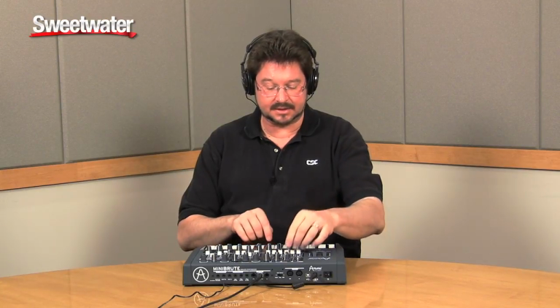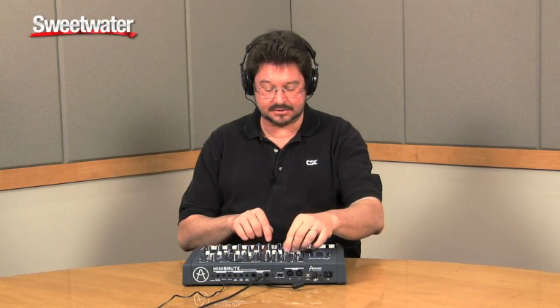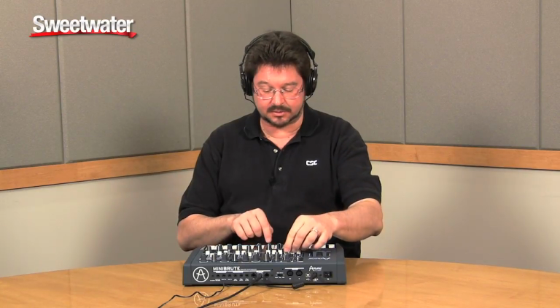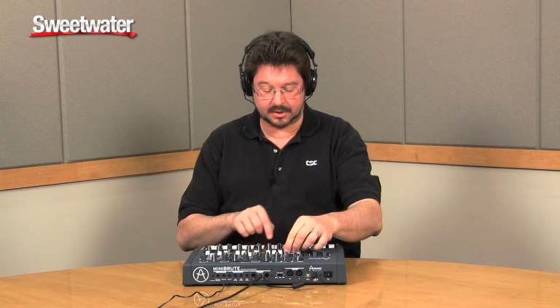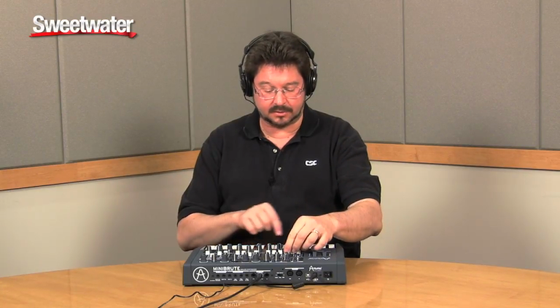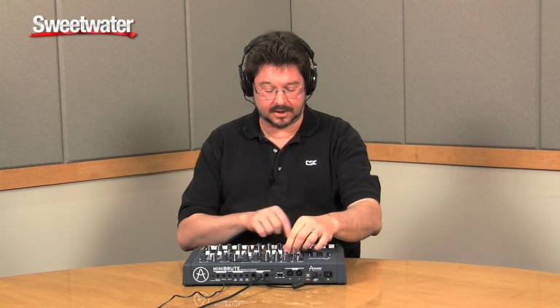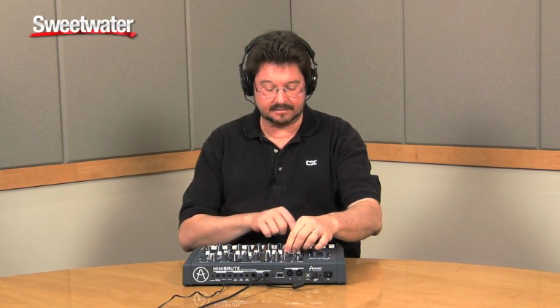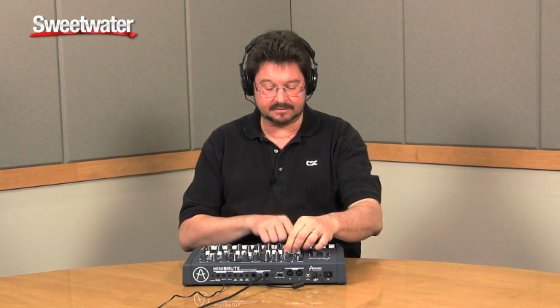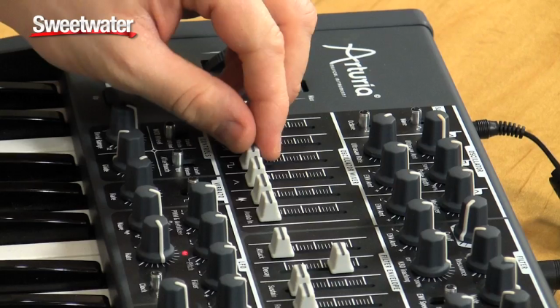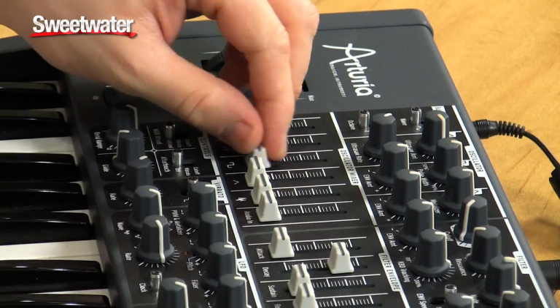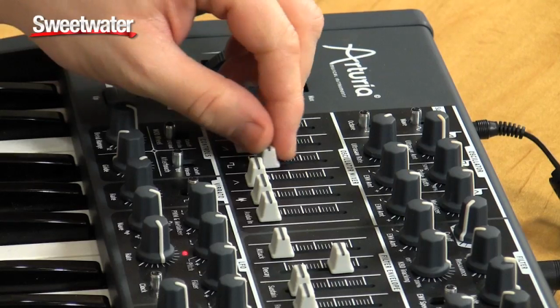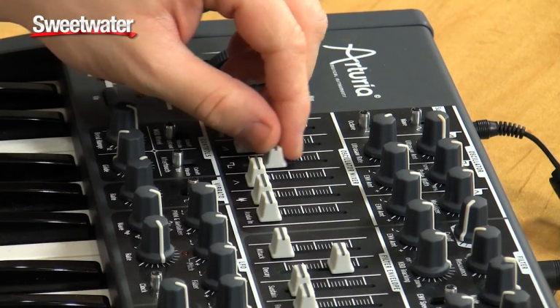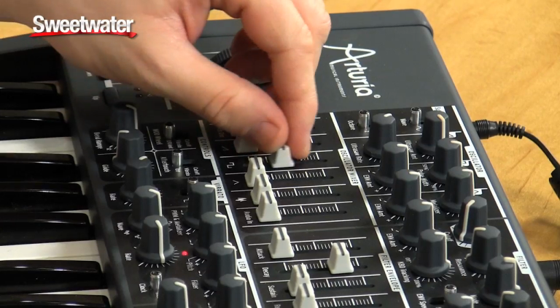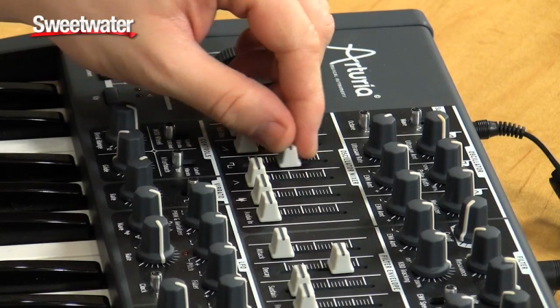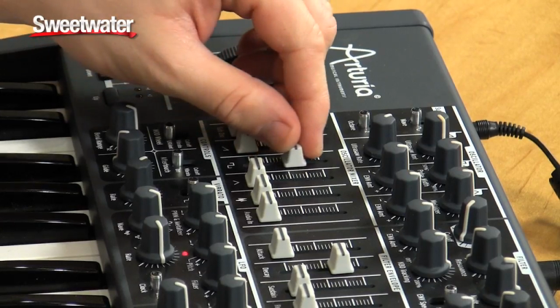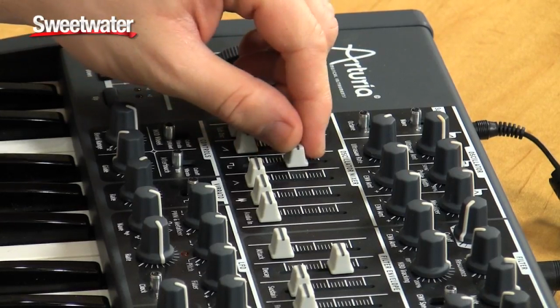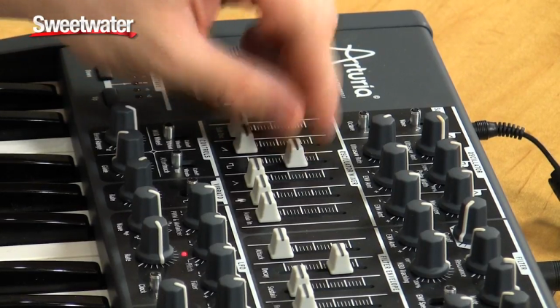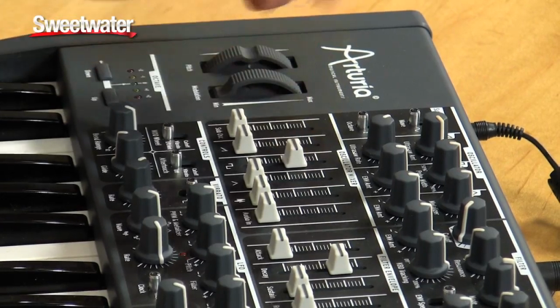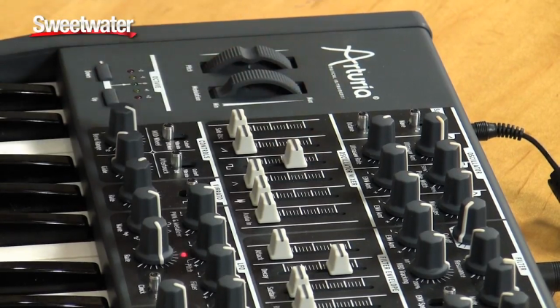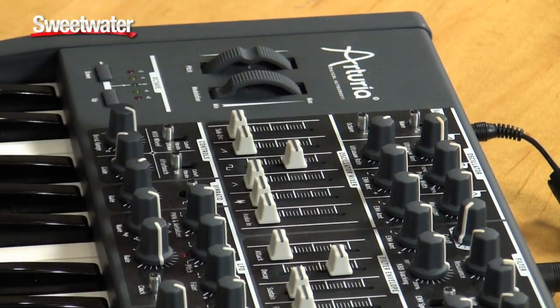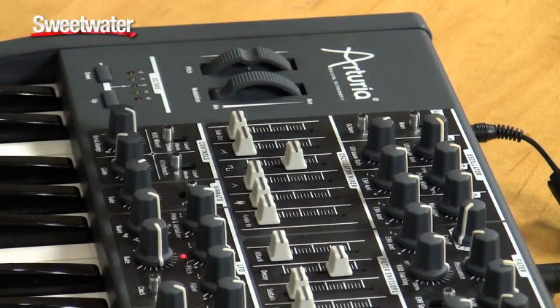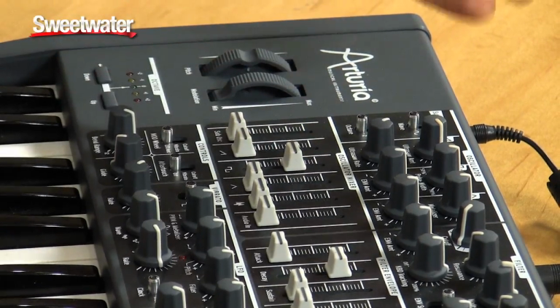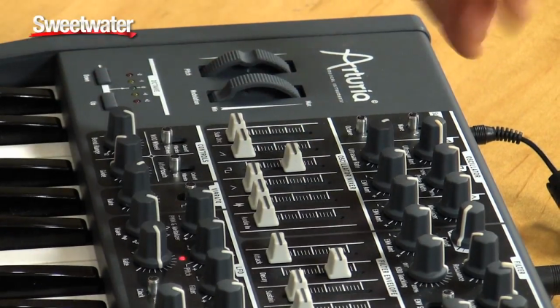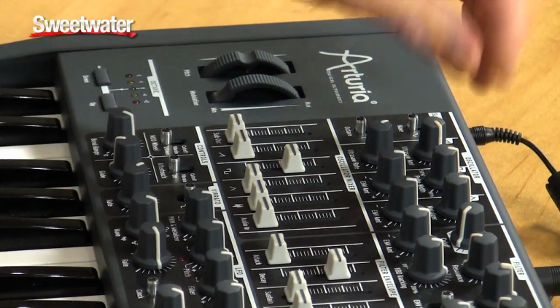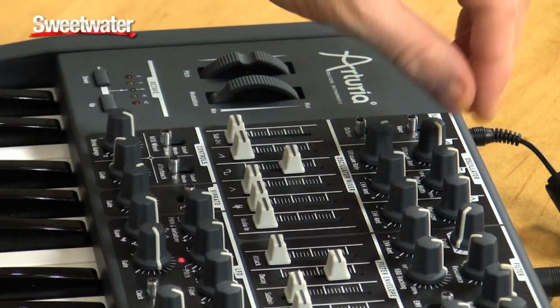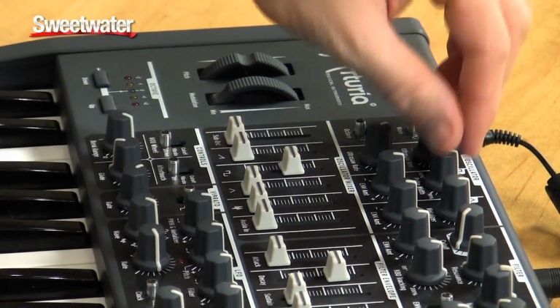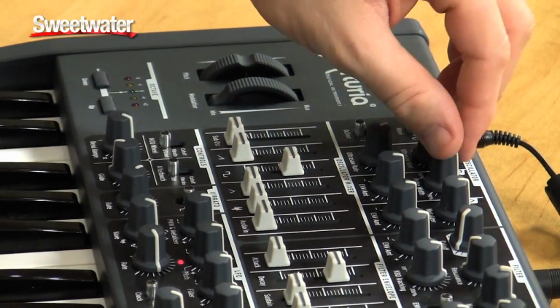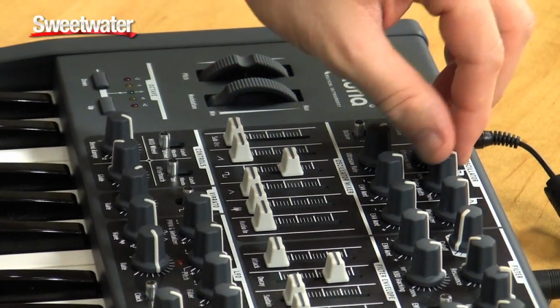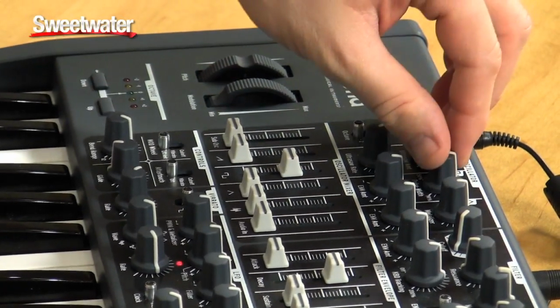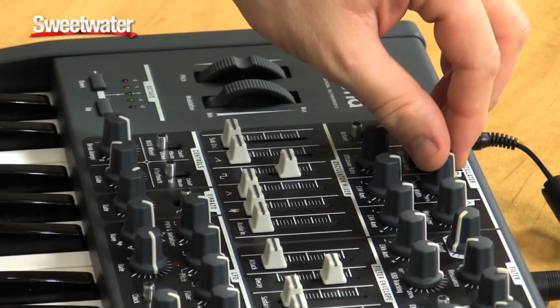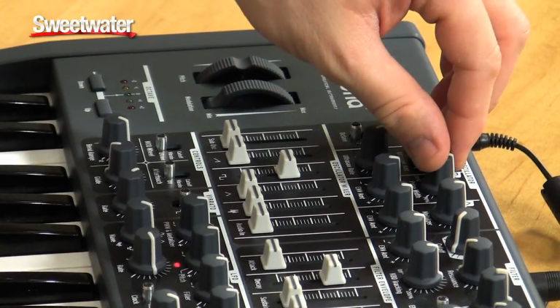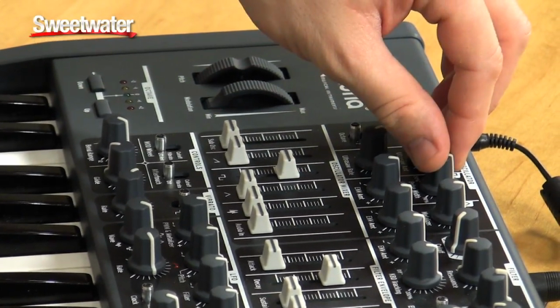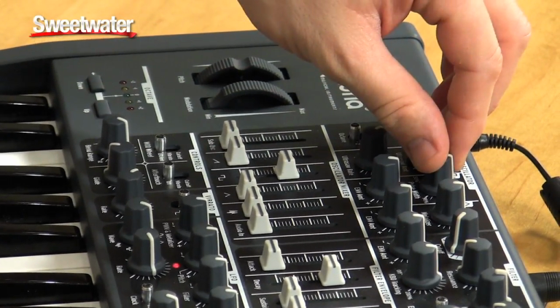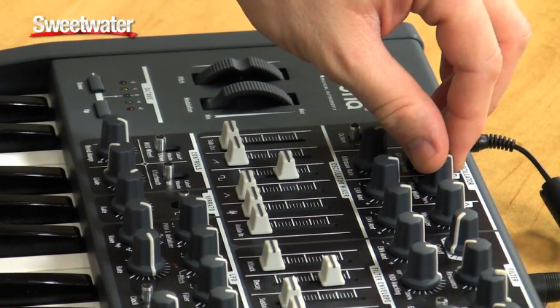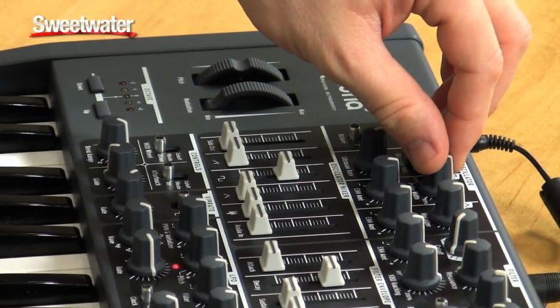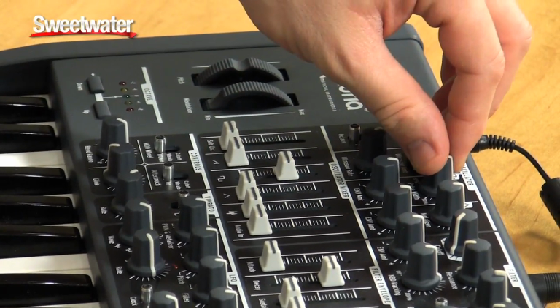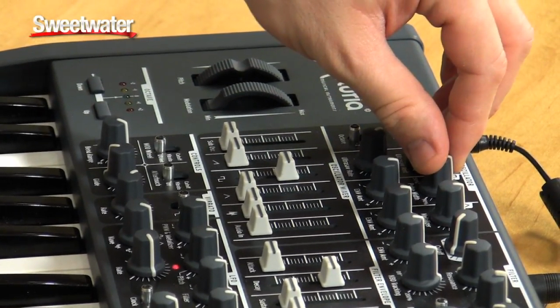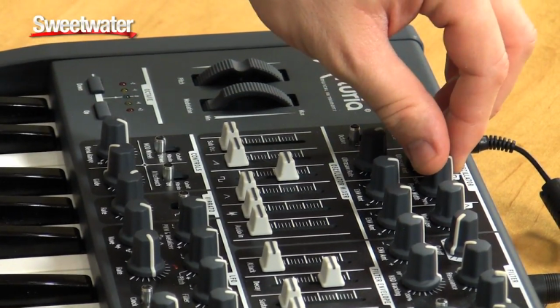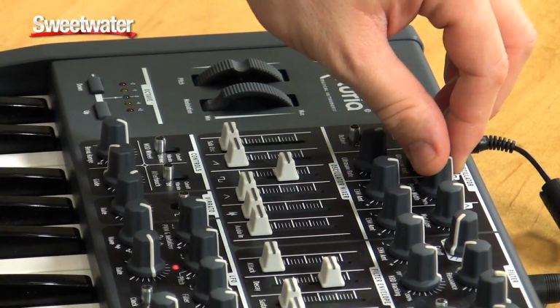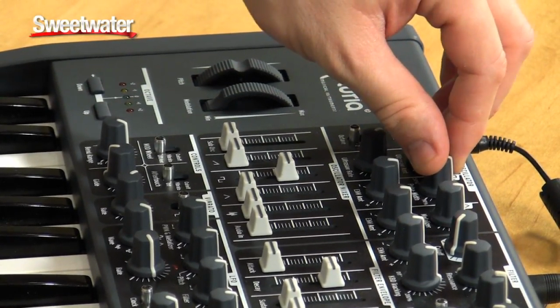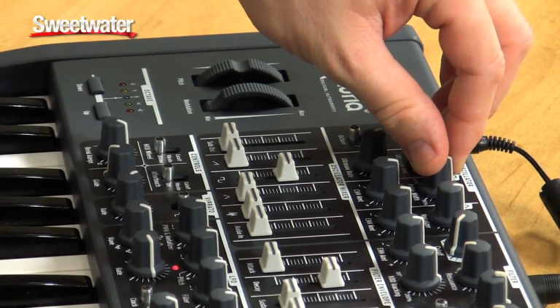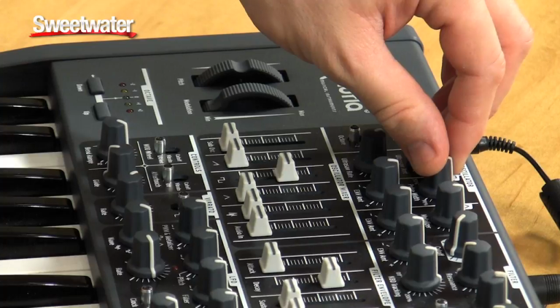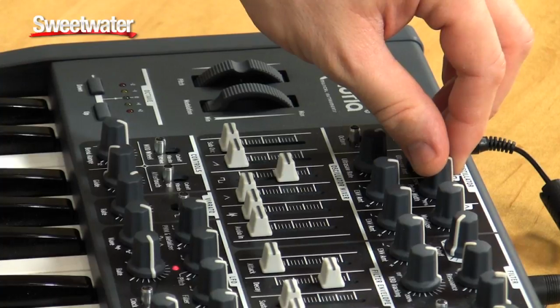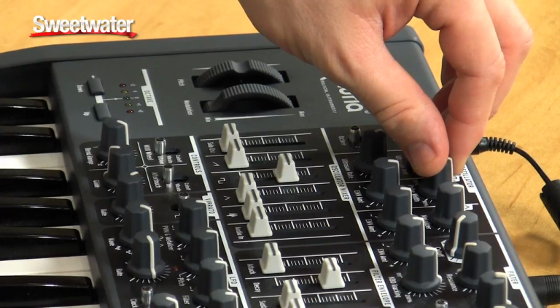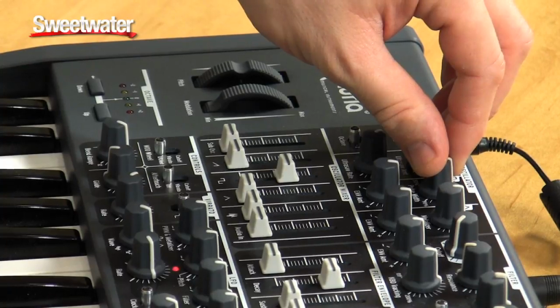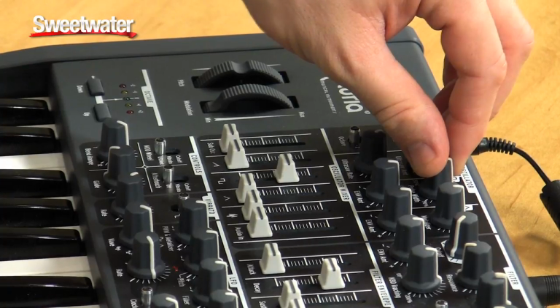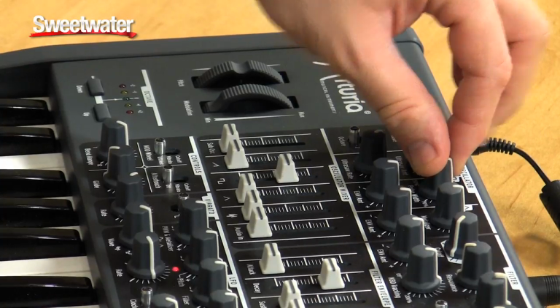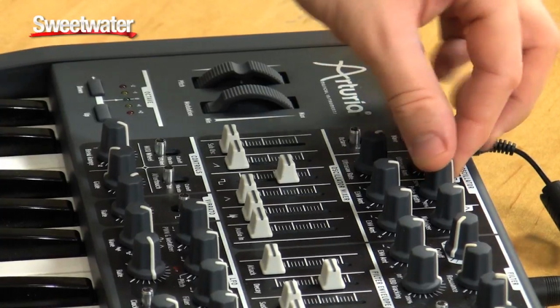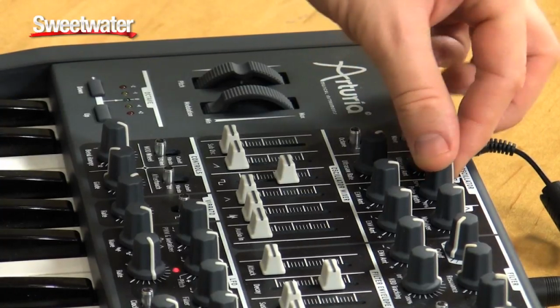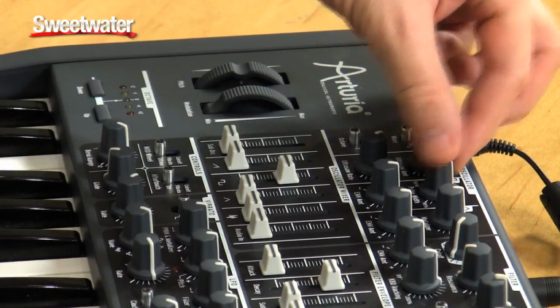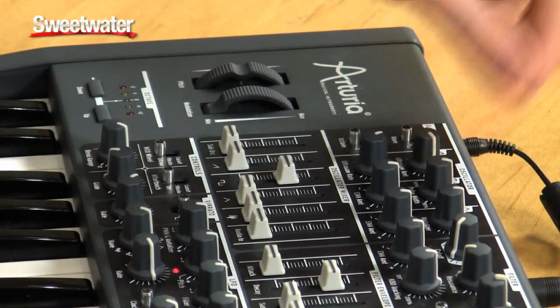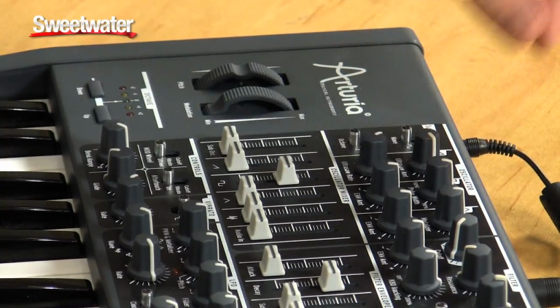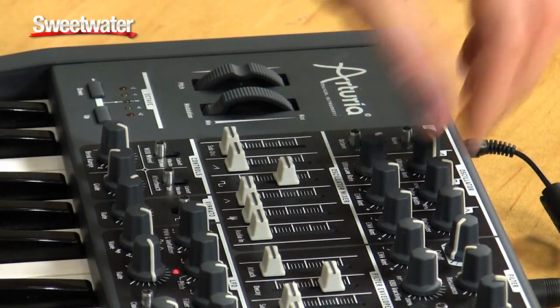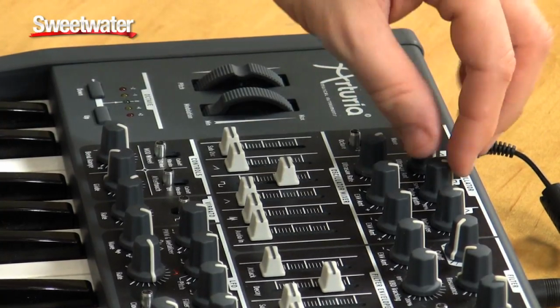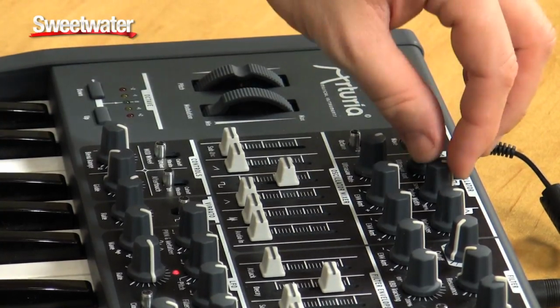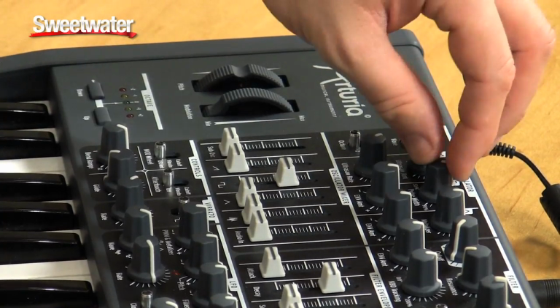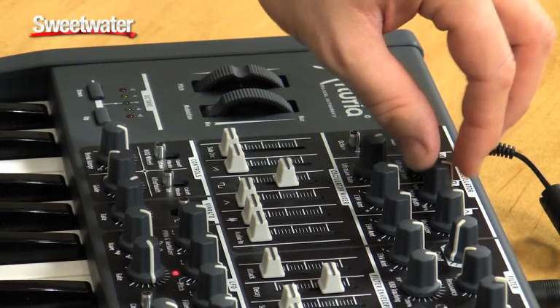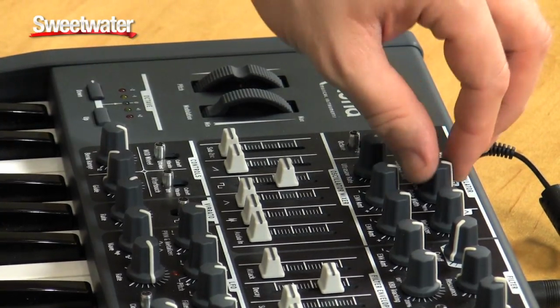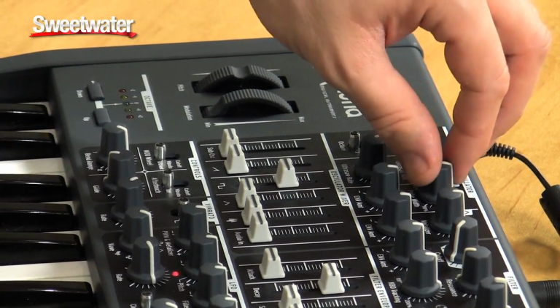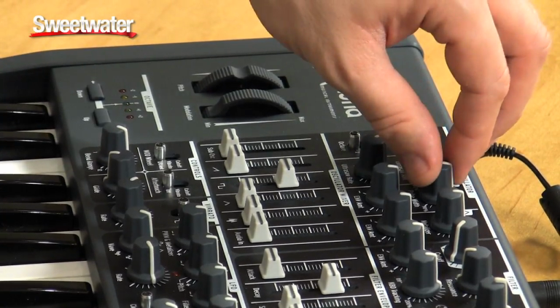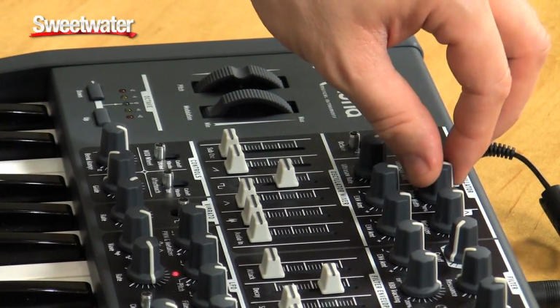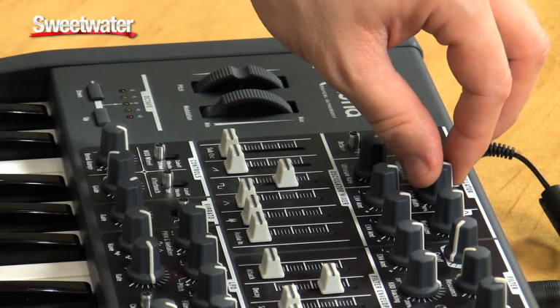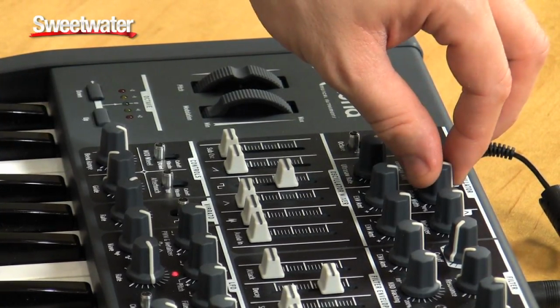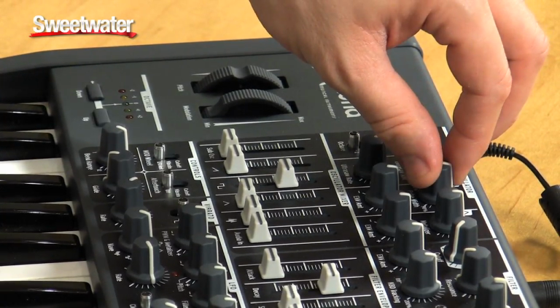On your square wave, you have pulse width modulation. You can sweep the pulse width from 50% to 90%.